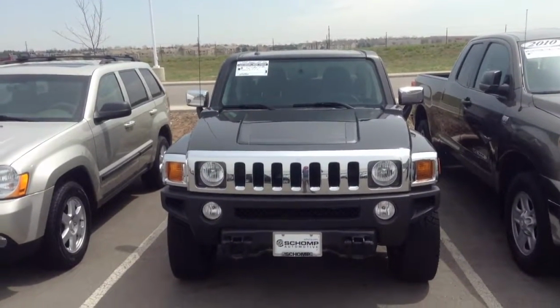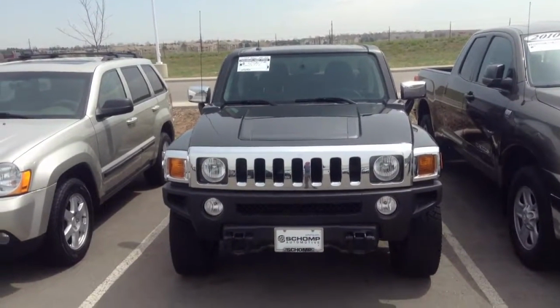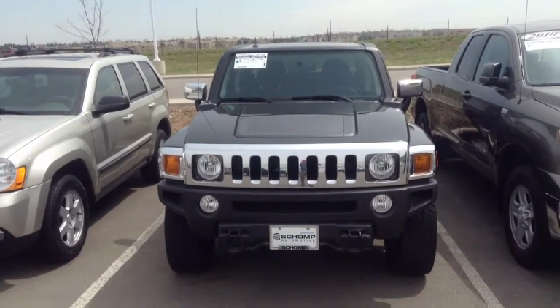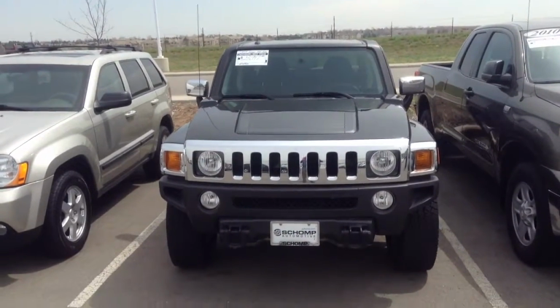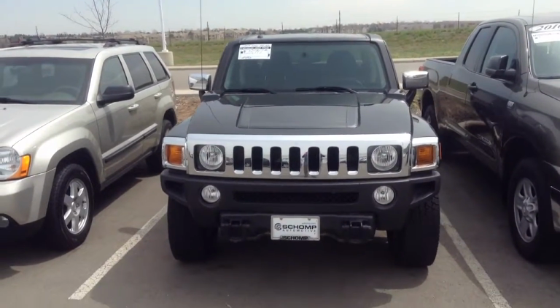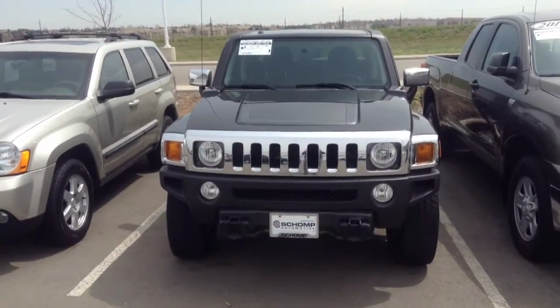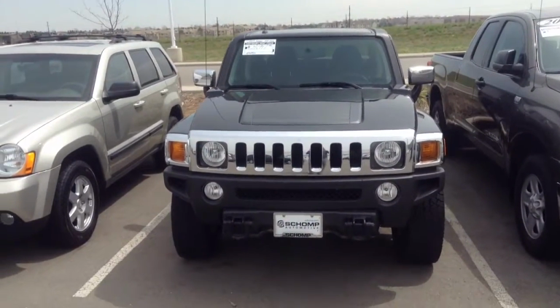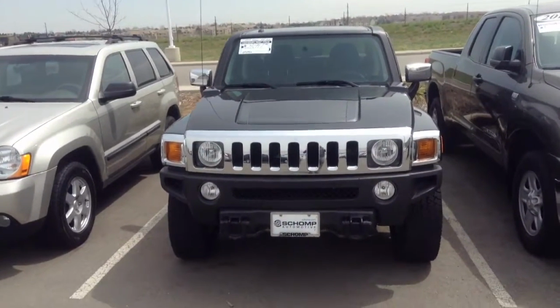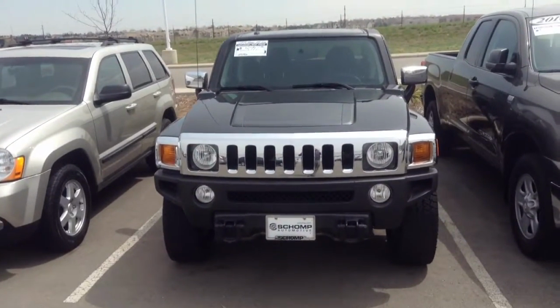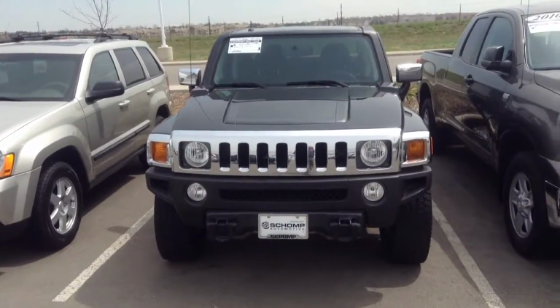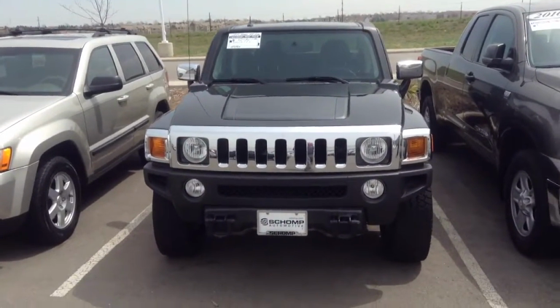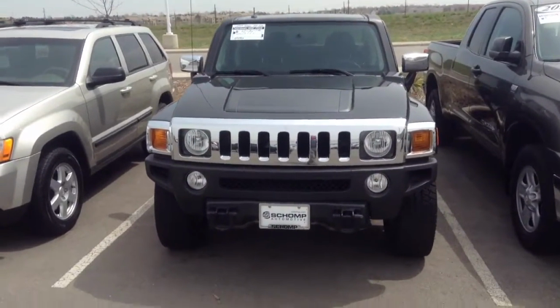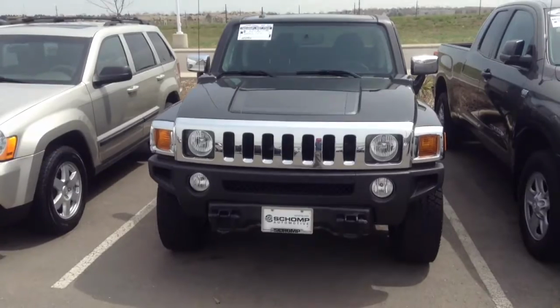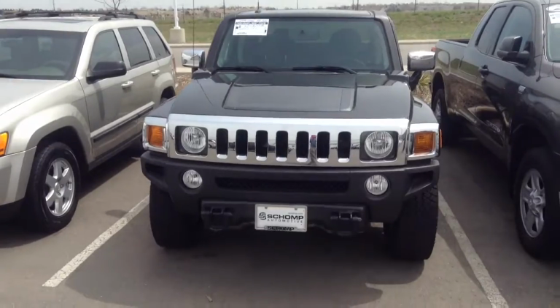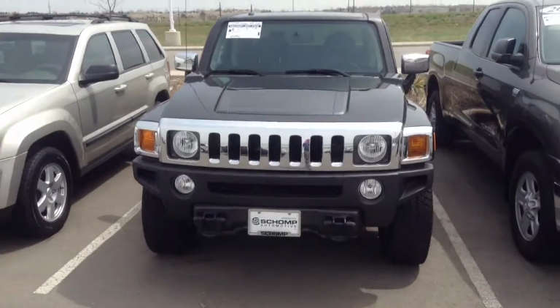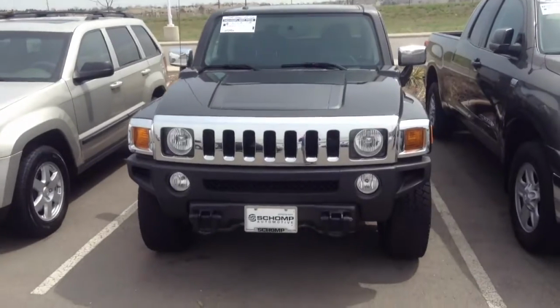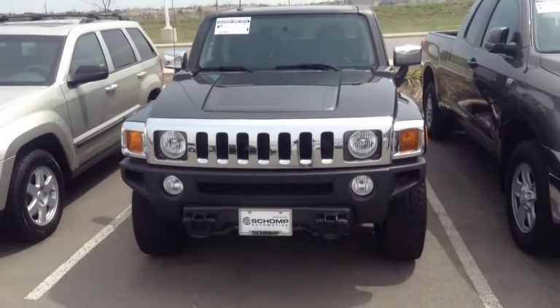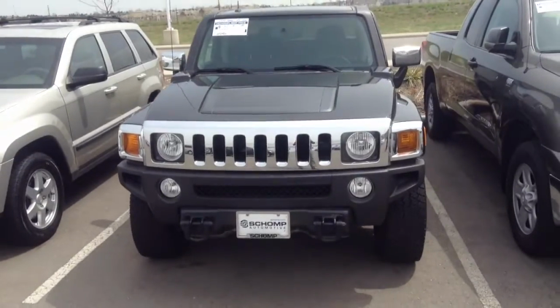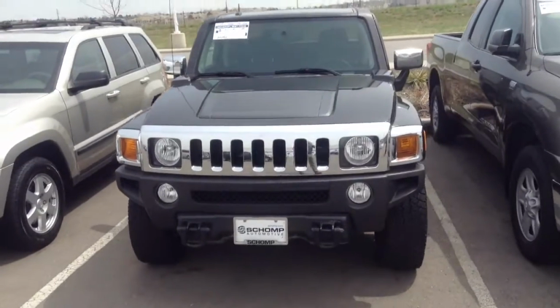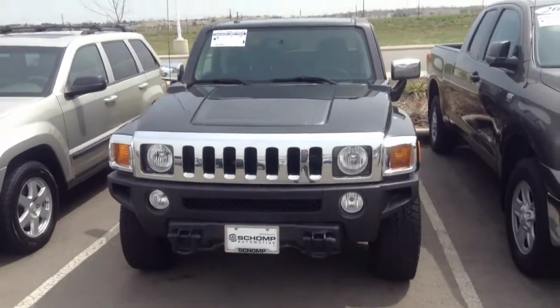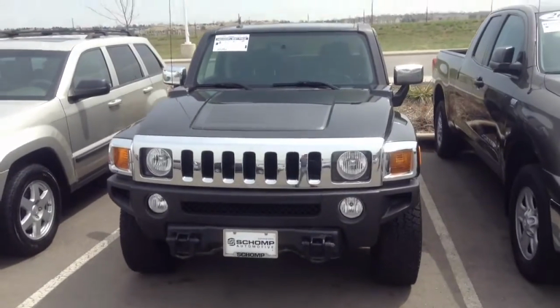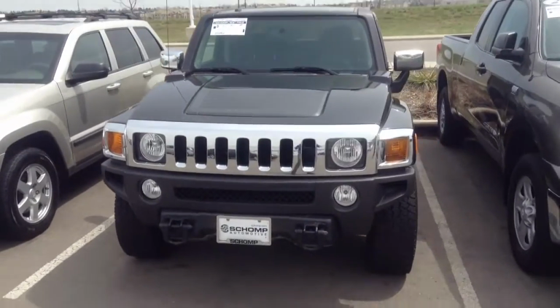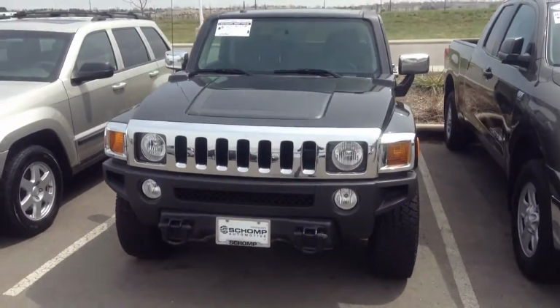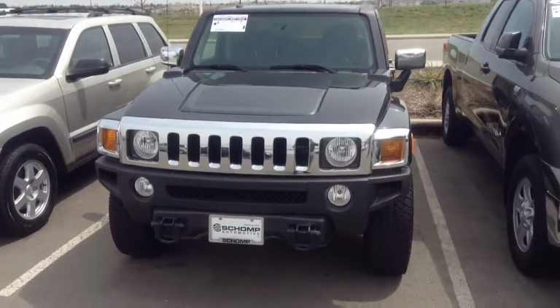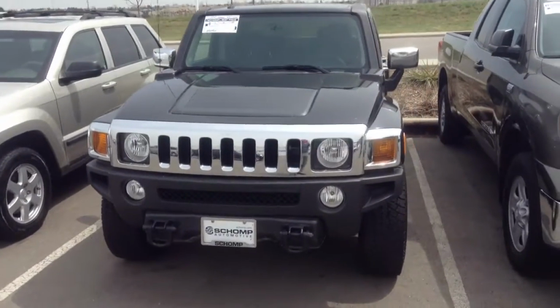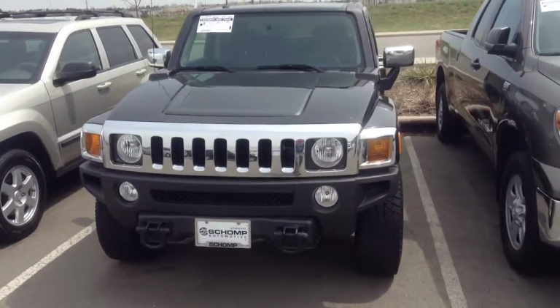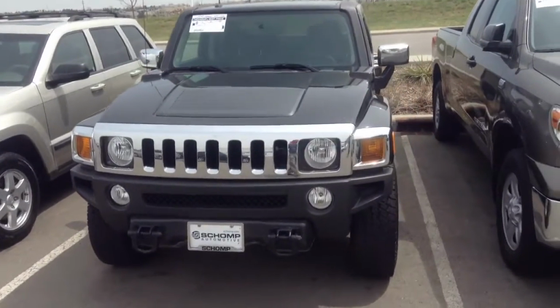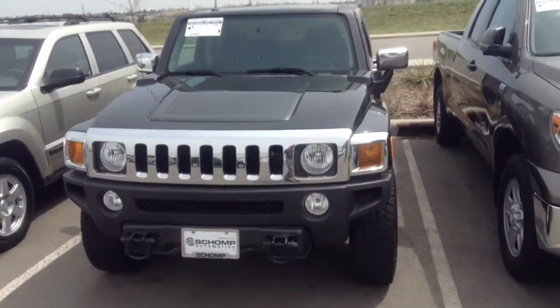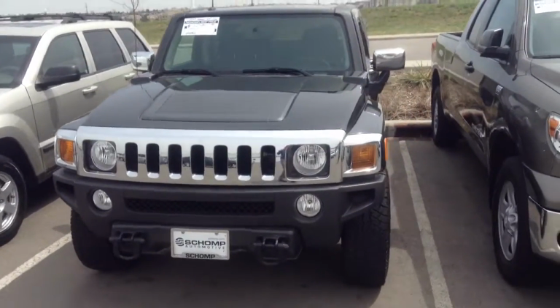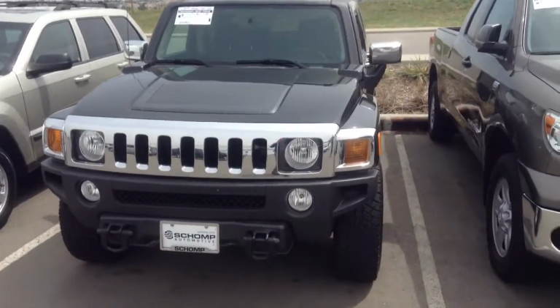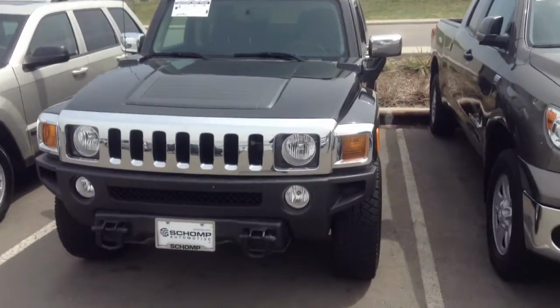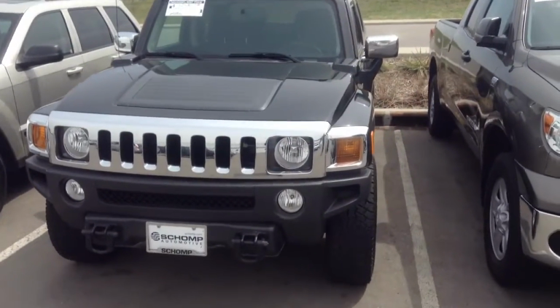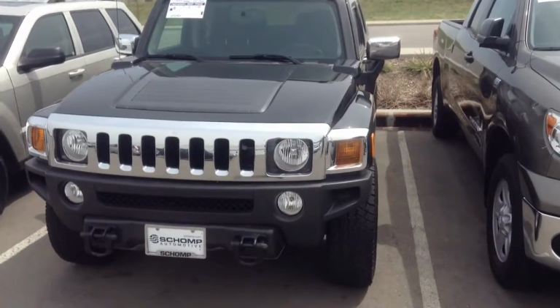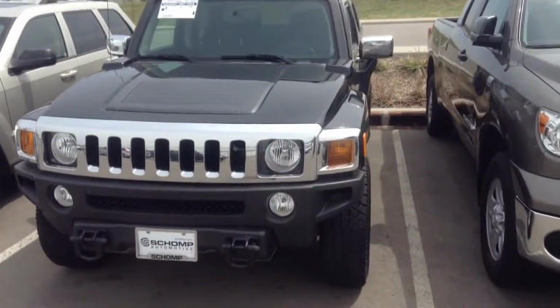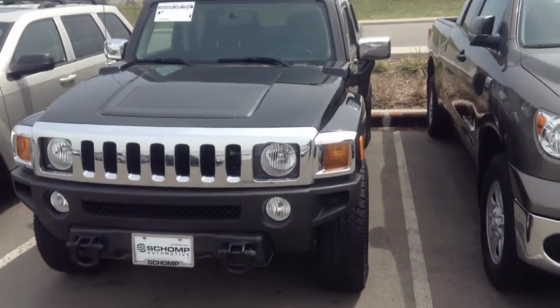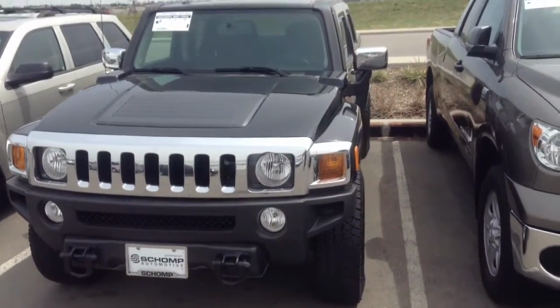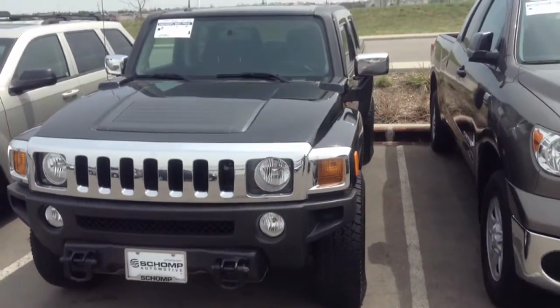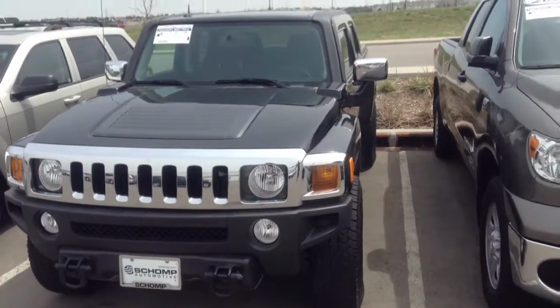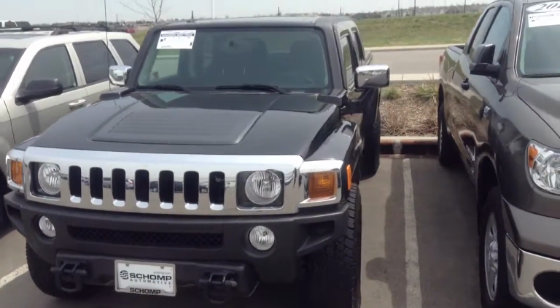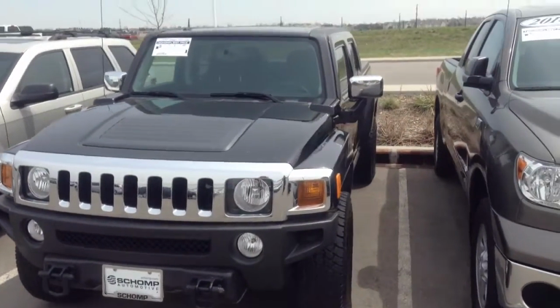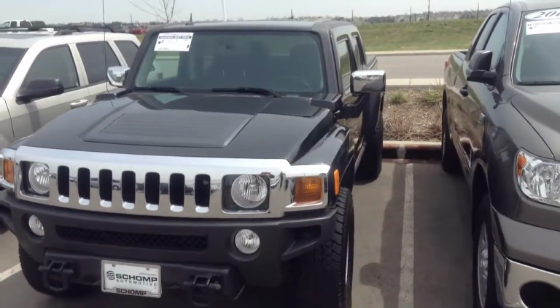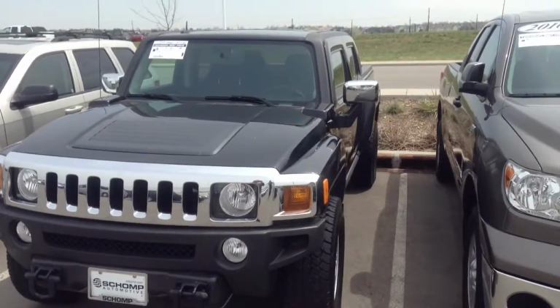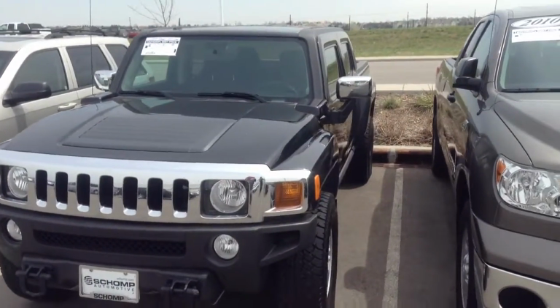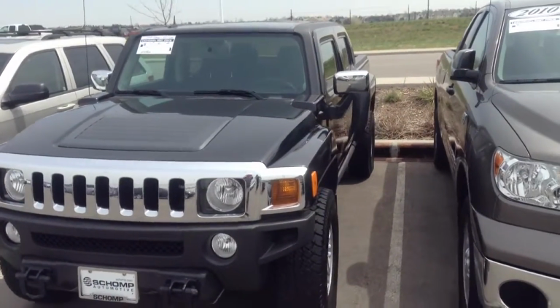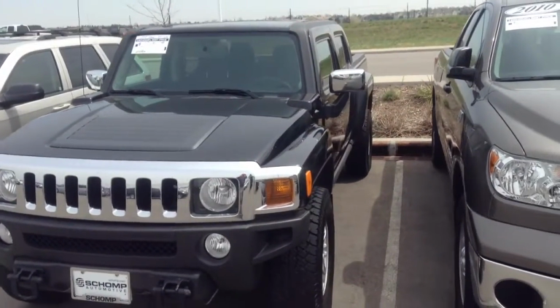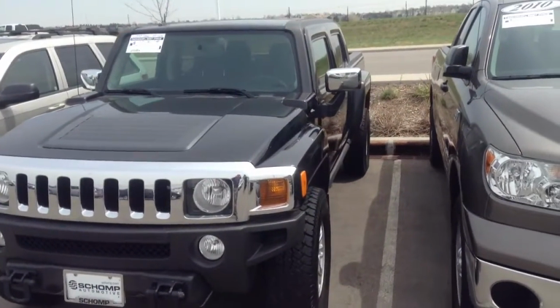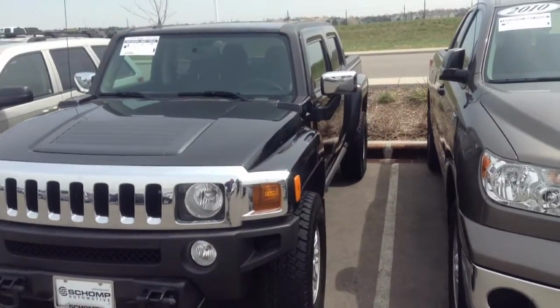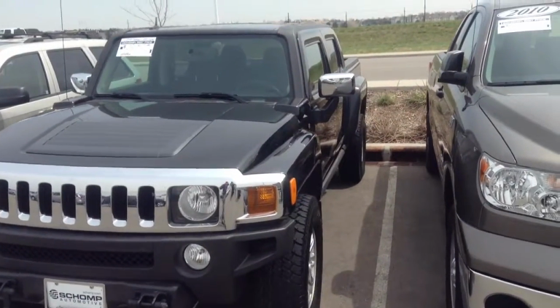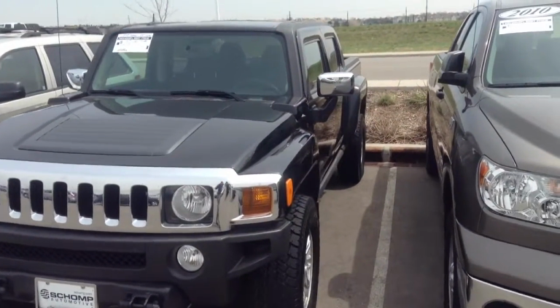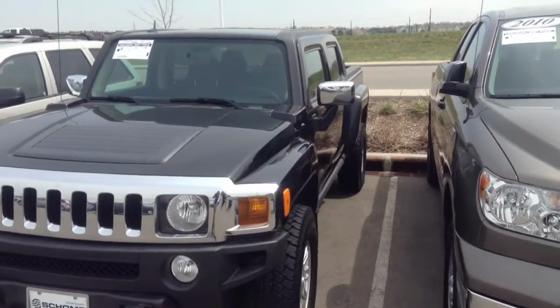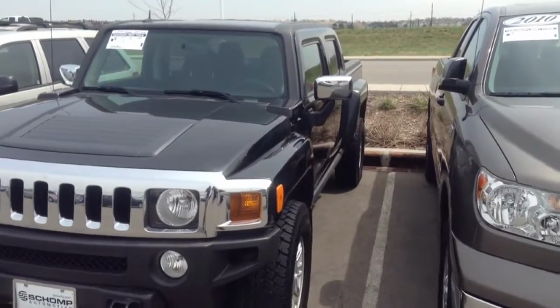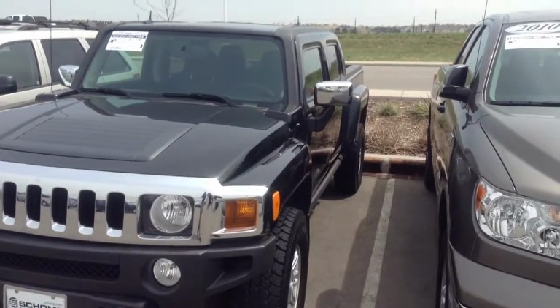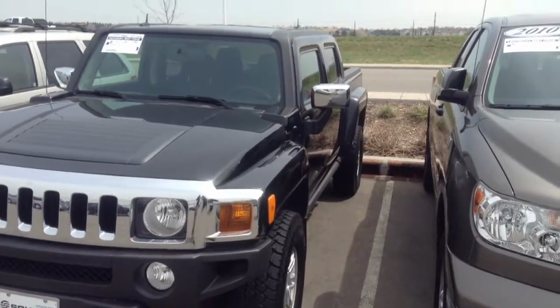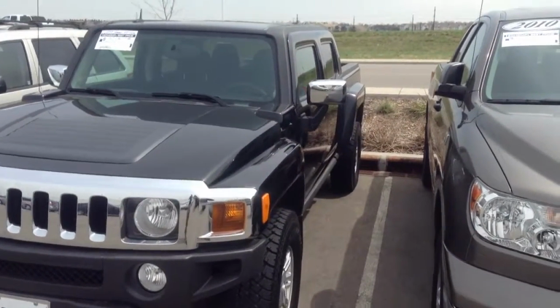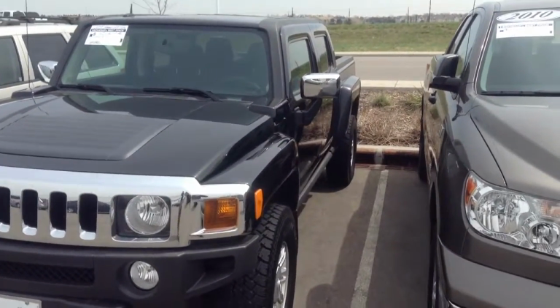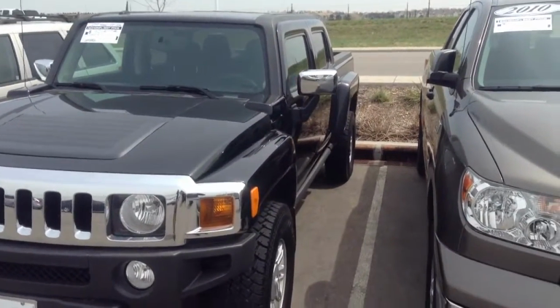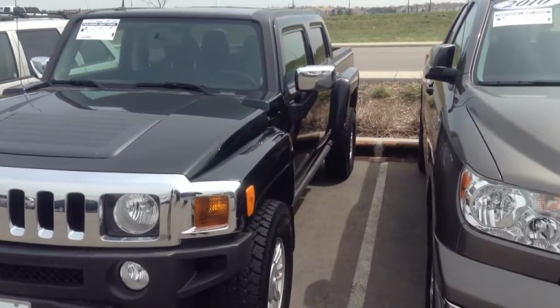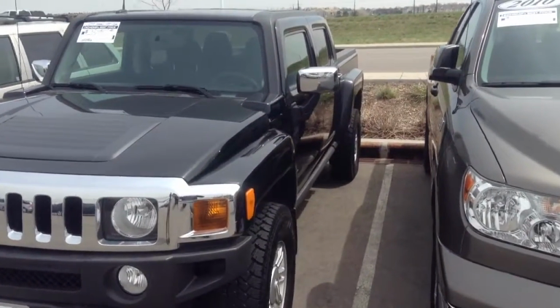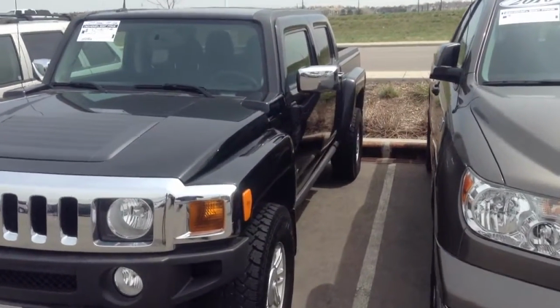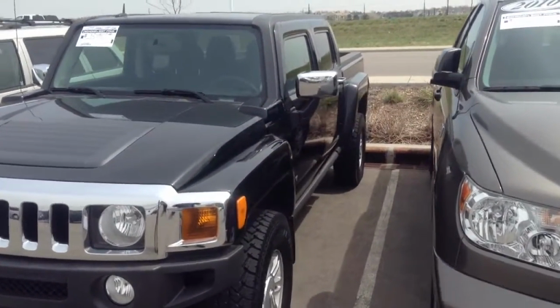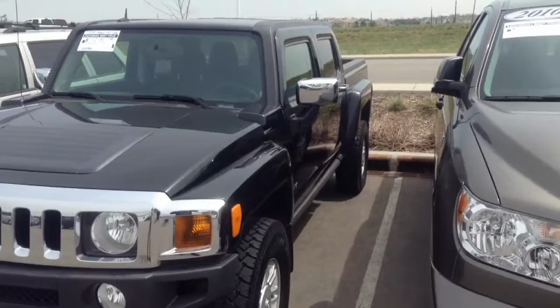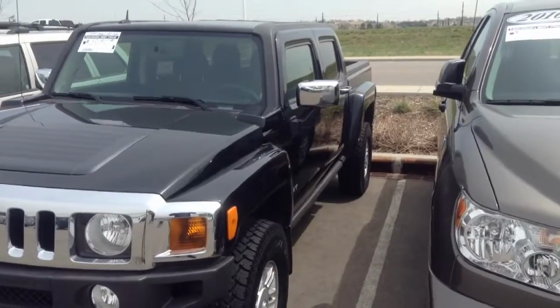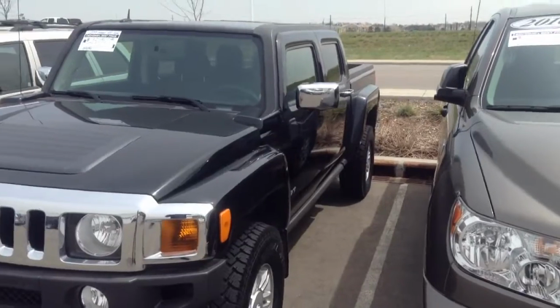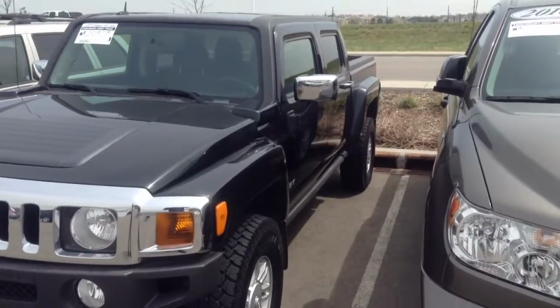Here at SHOMP we do things a bit different than what you might be used to. We always offer you our best price right up front with no additional fees or hidden costs.